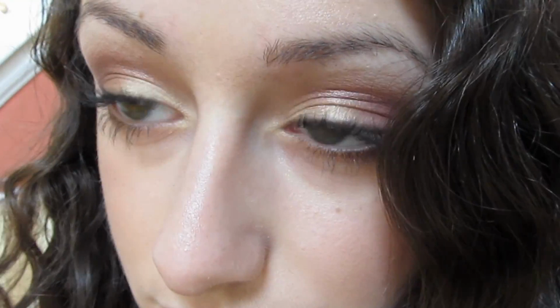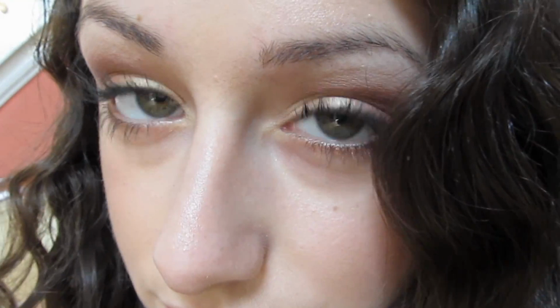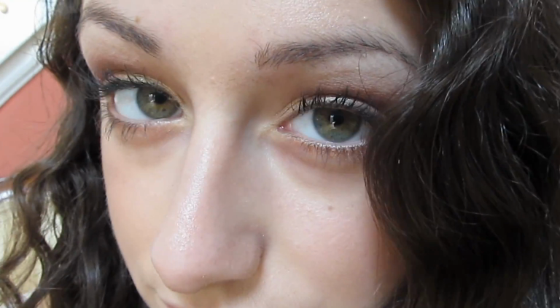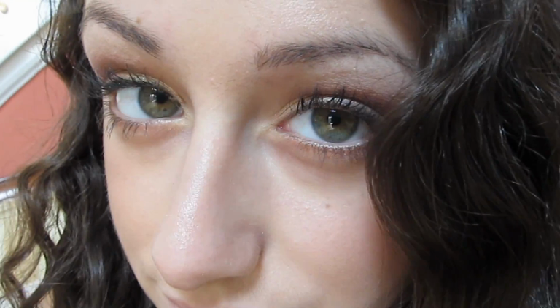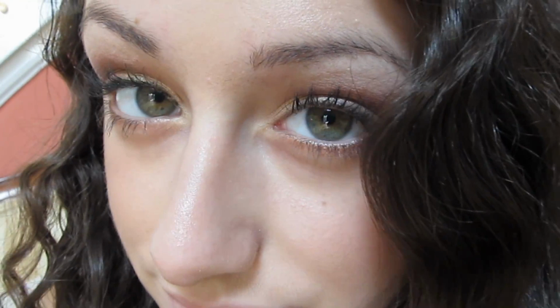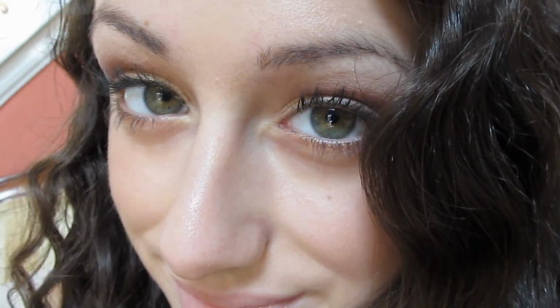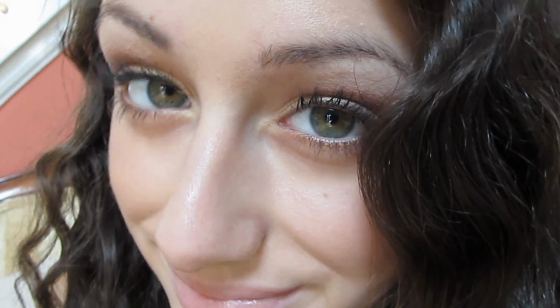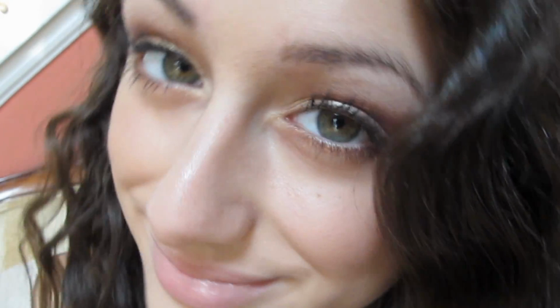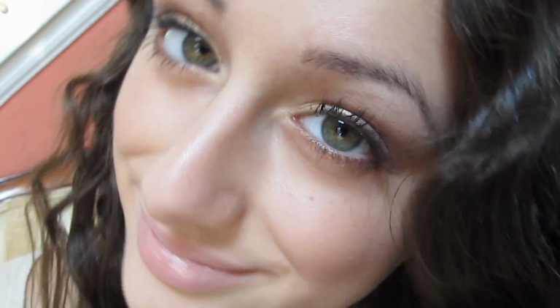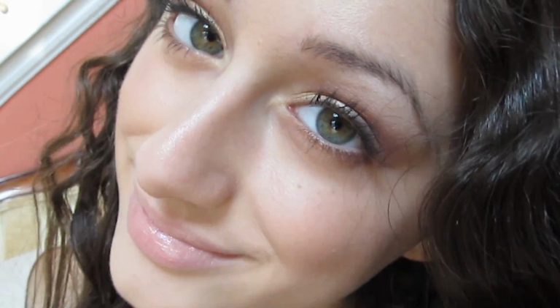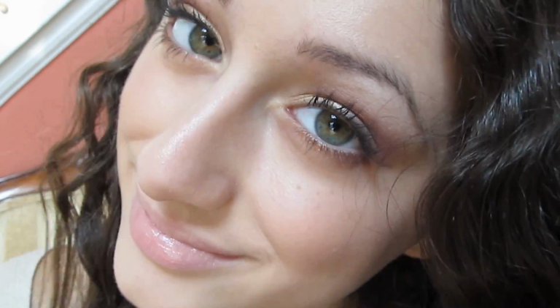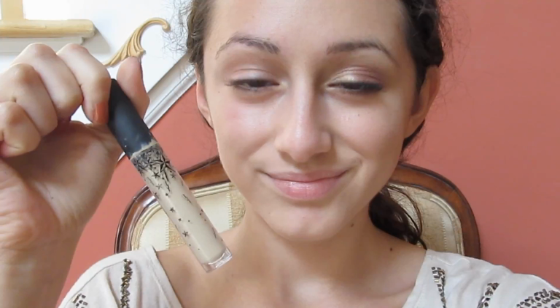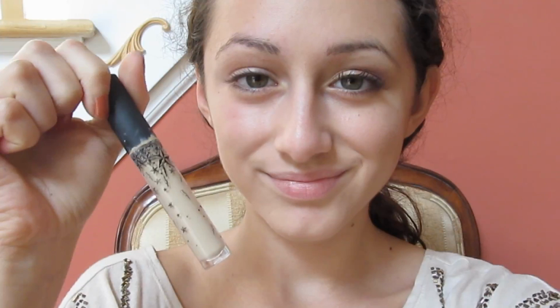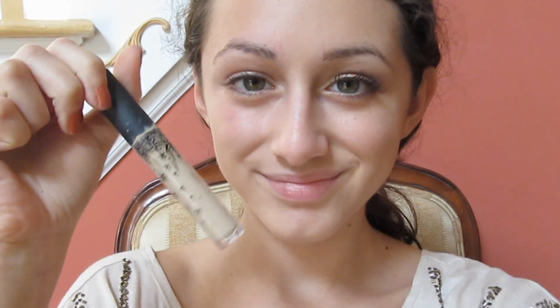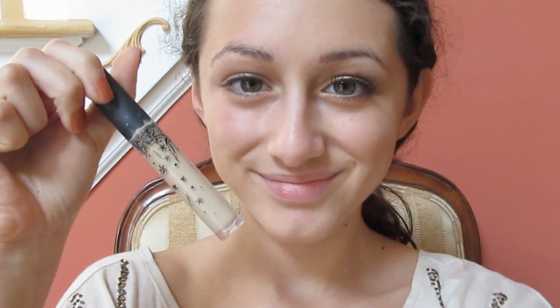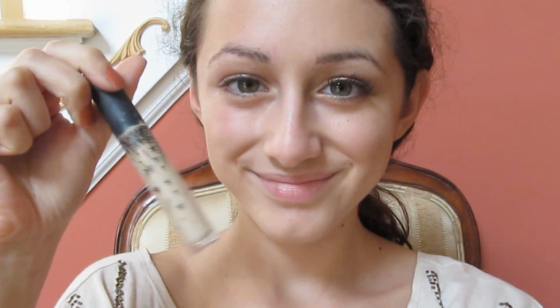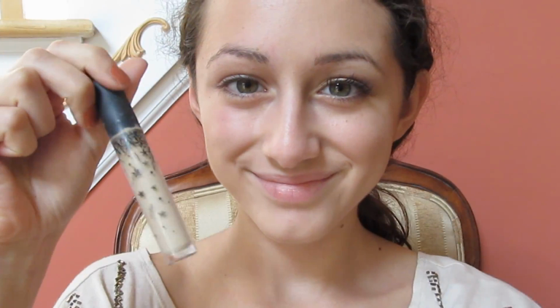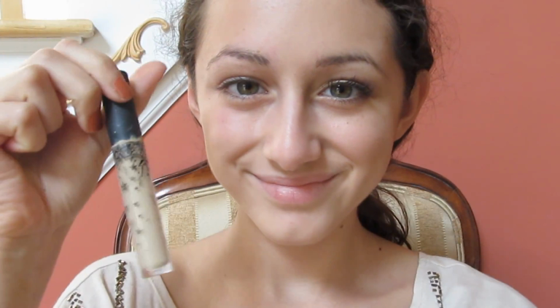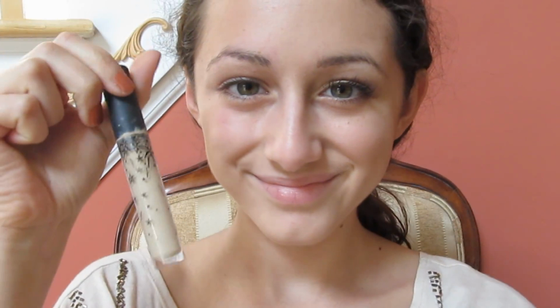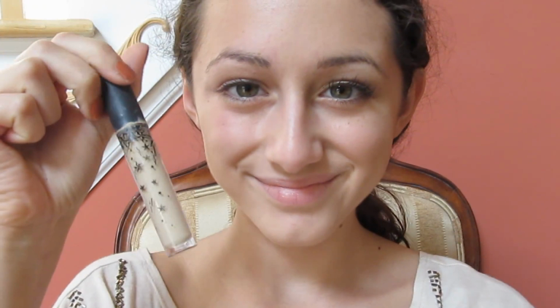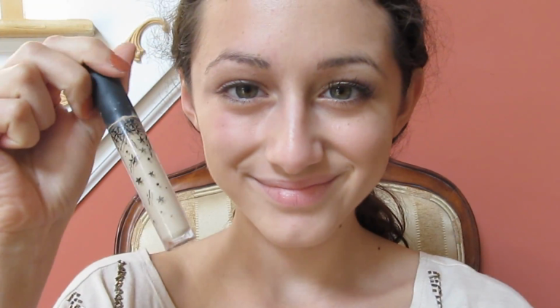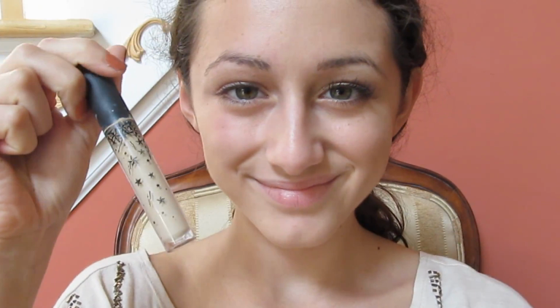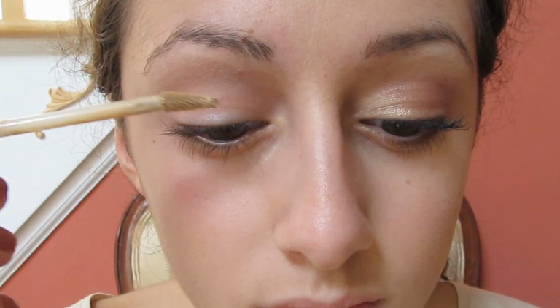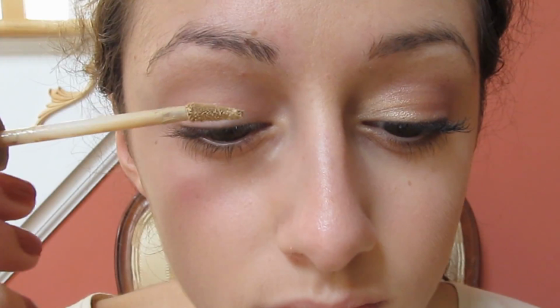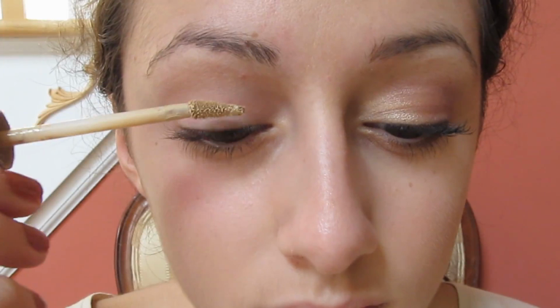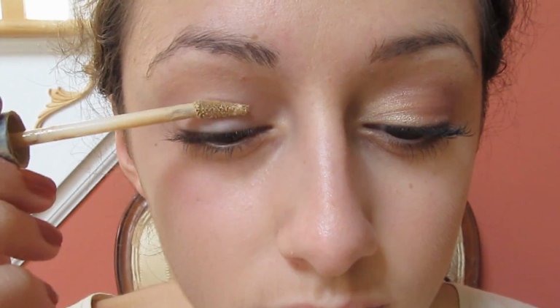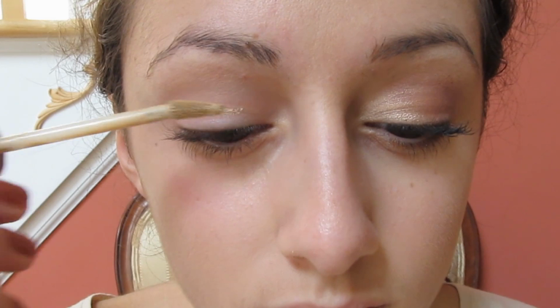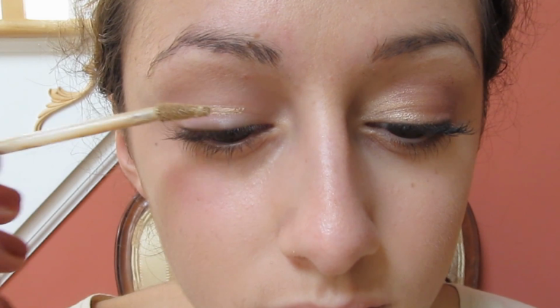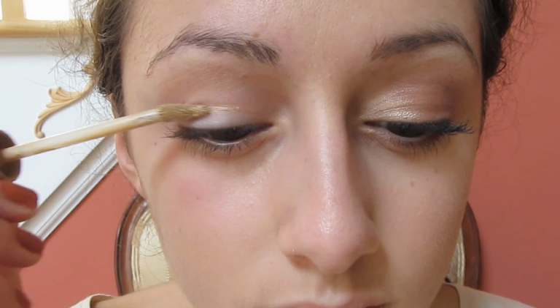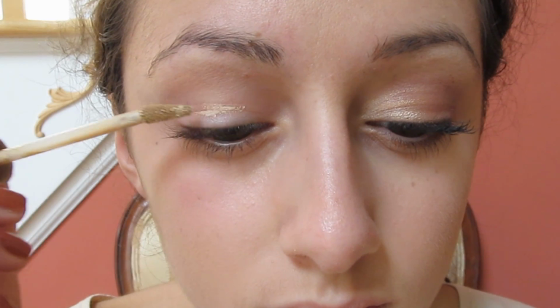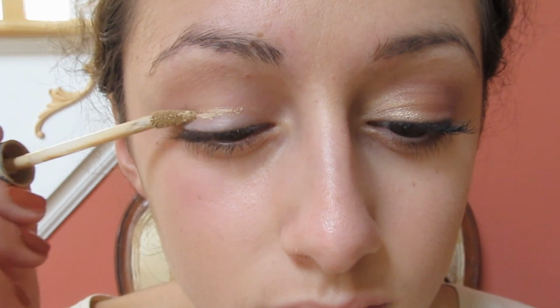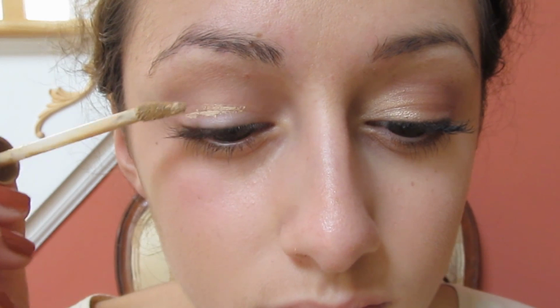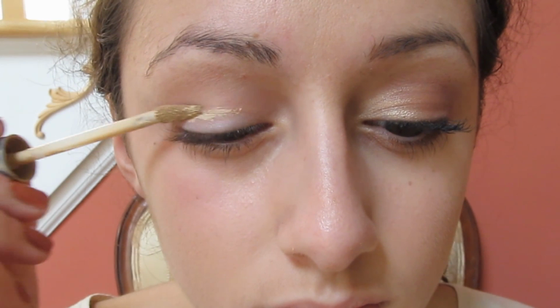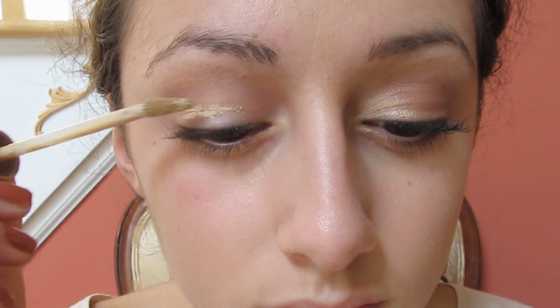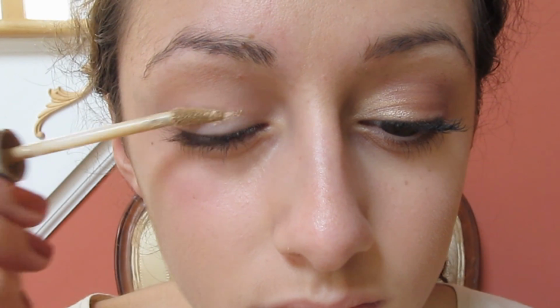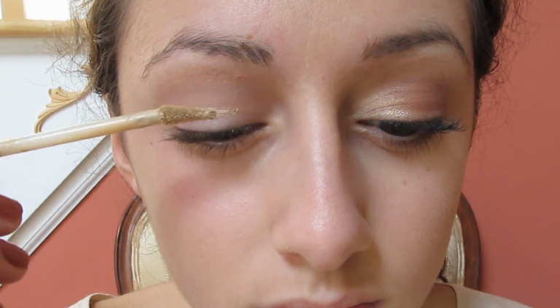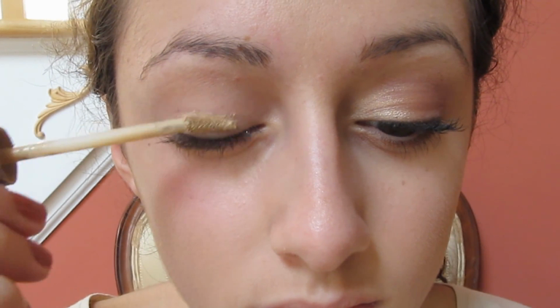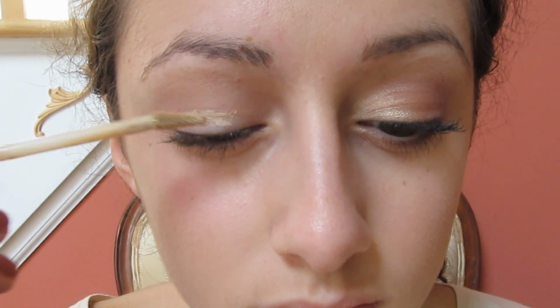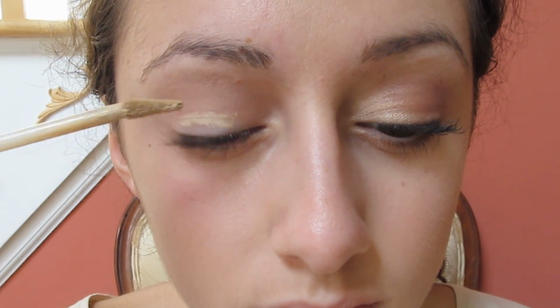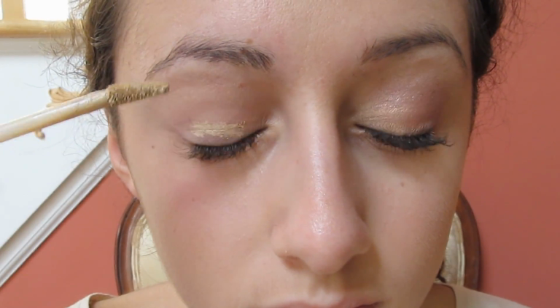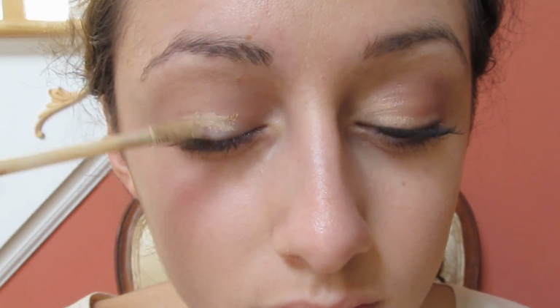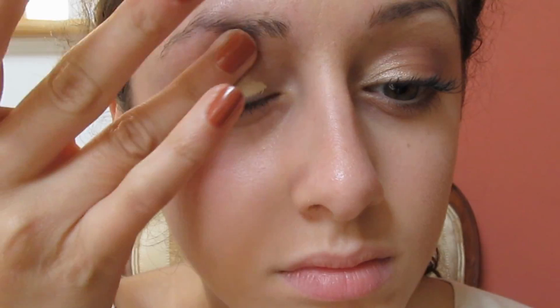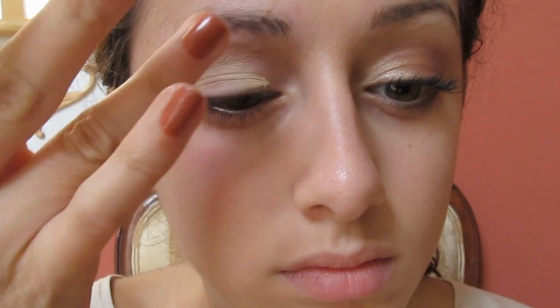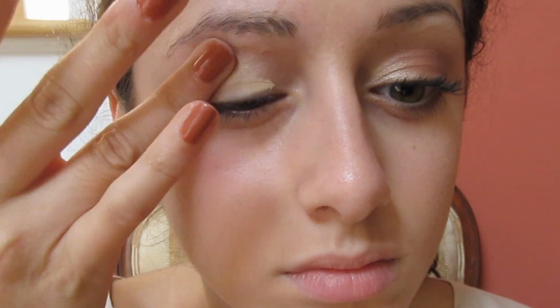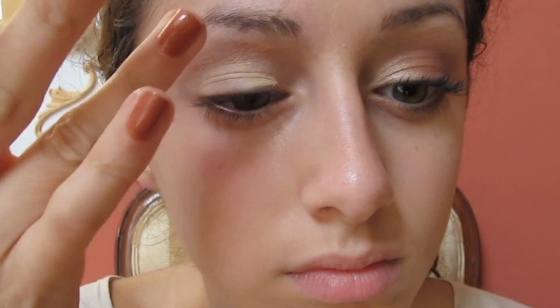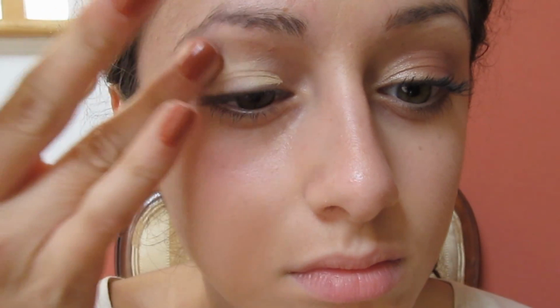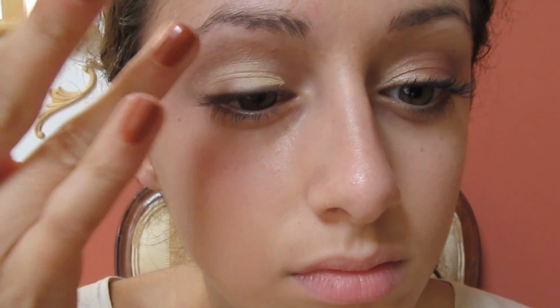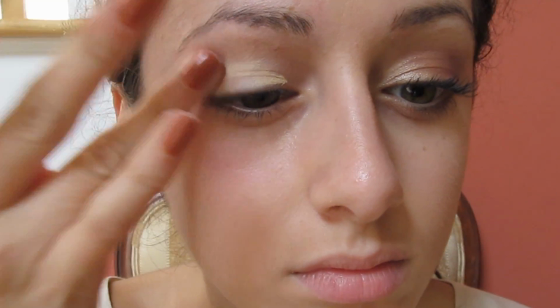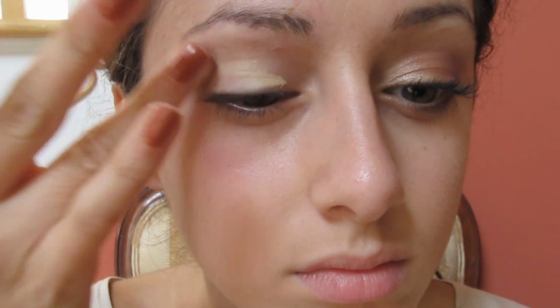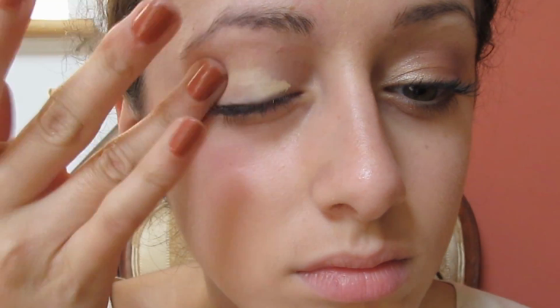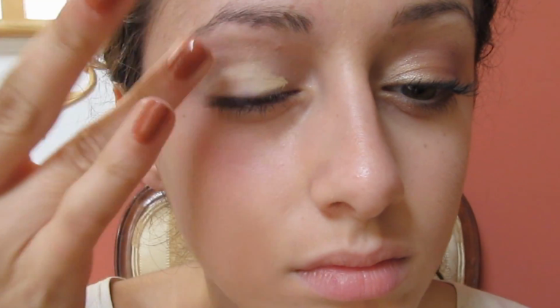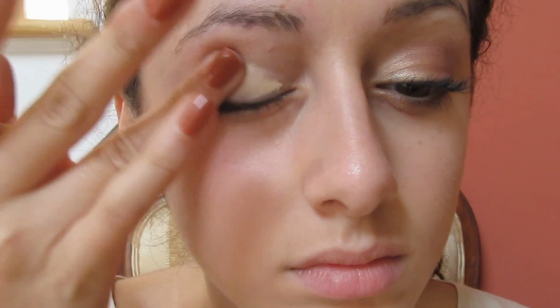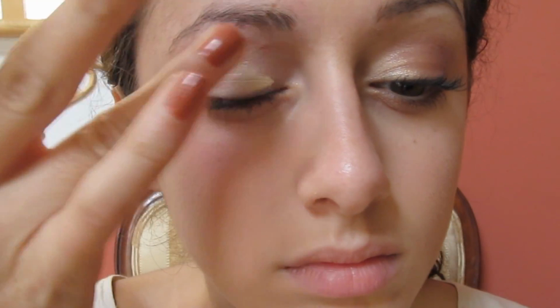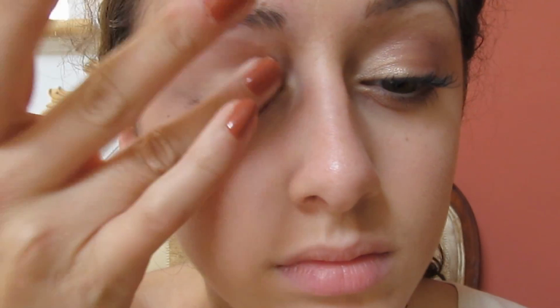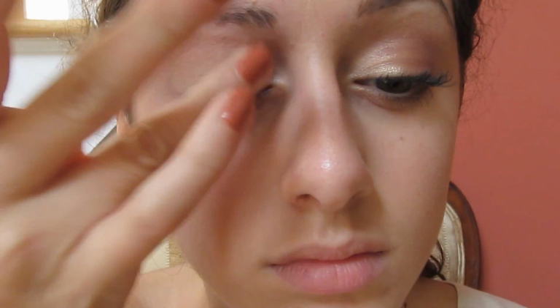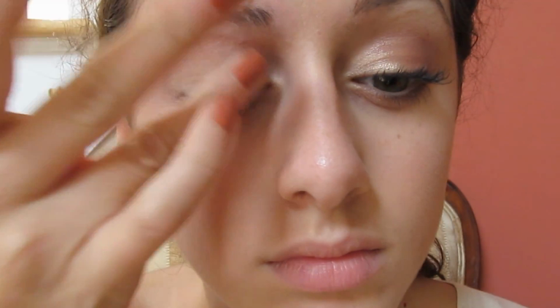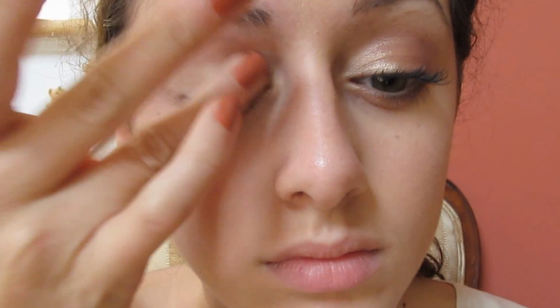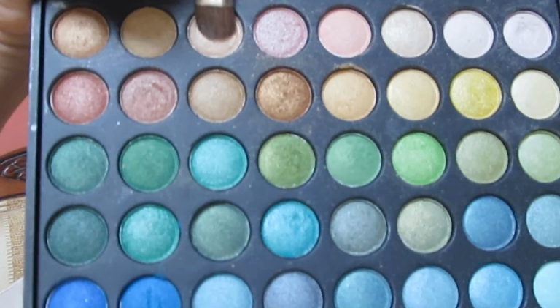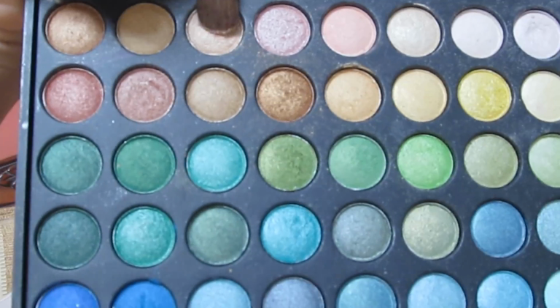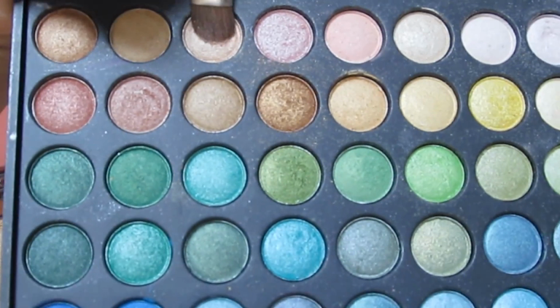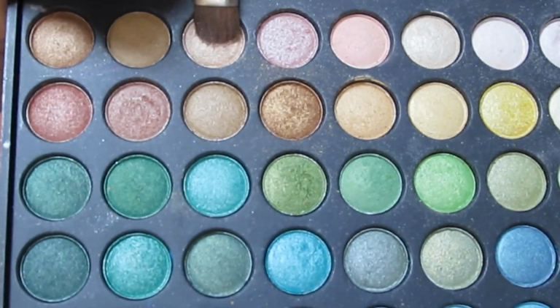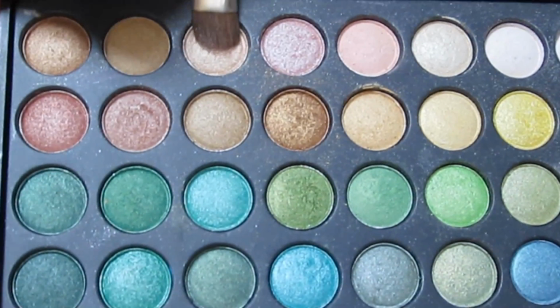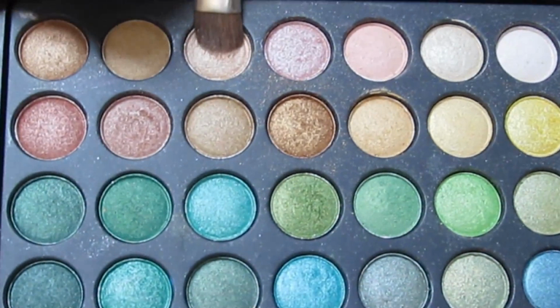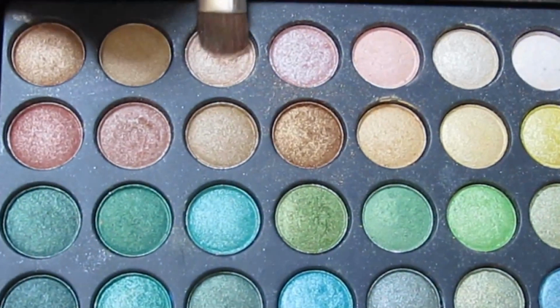Hey girls! So starting off with the makeup, I'm taking my favorite eye primer in a skin color and patting that onto my lid using my ring finger.